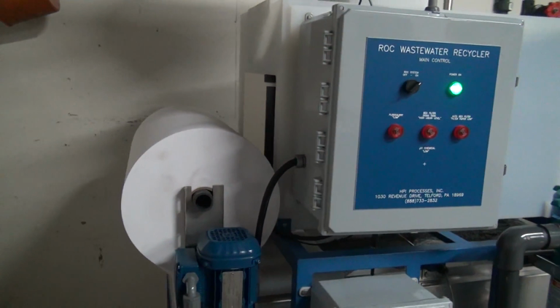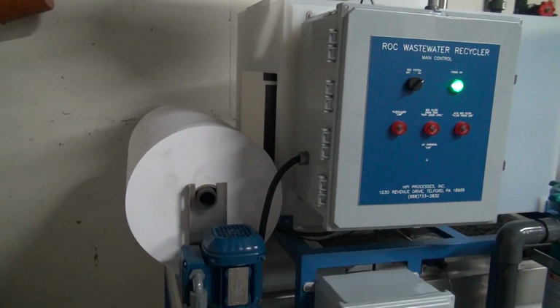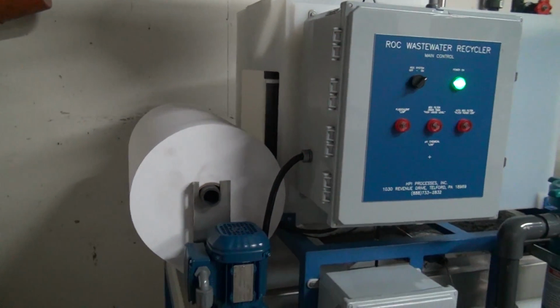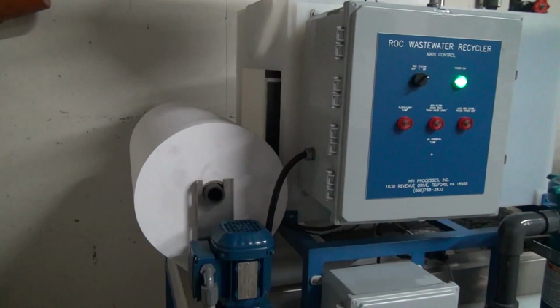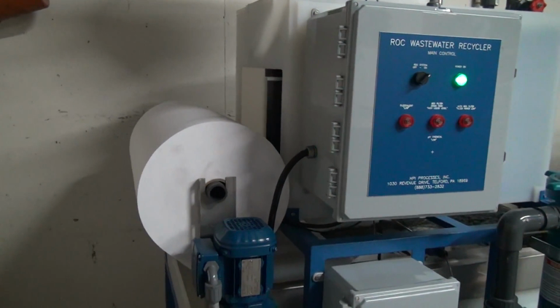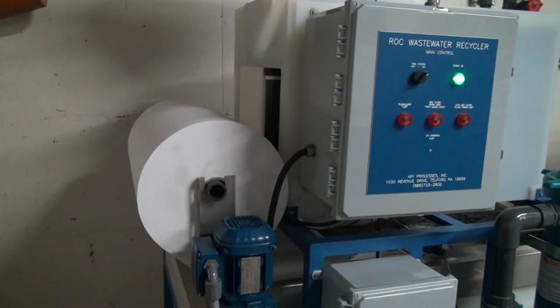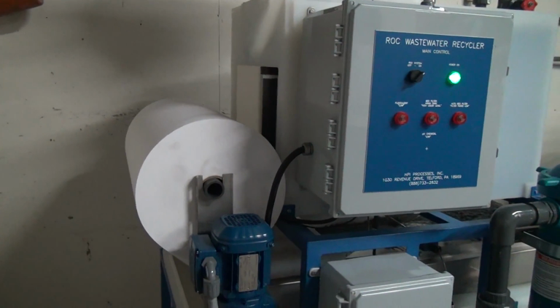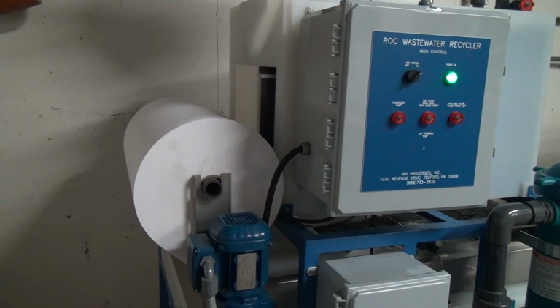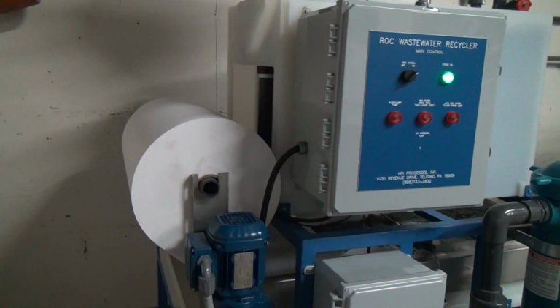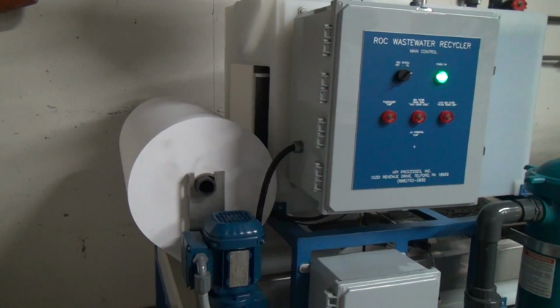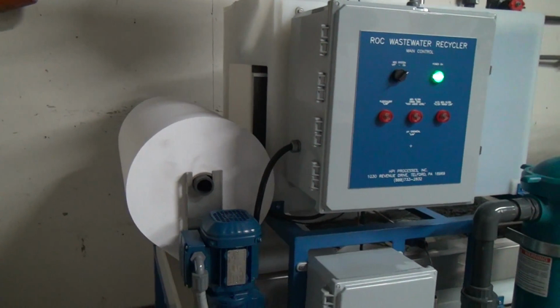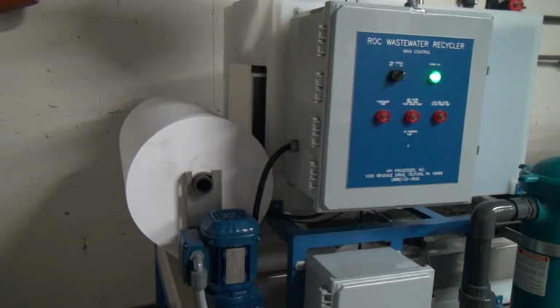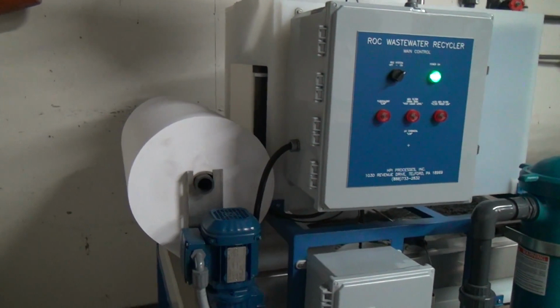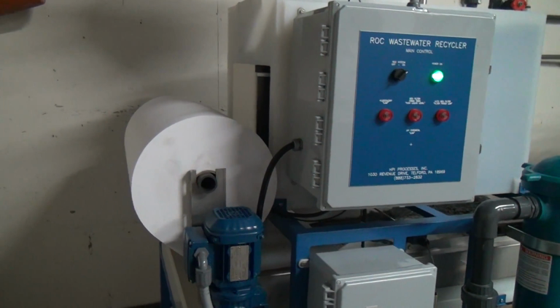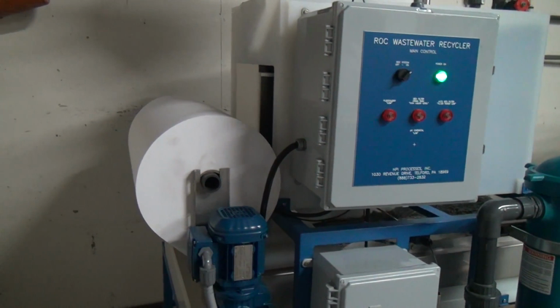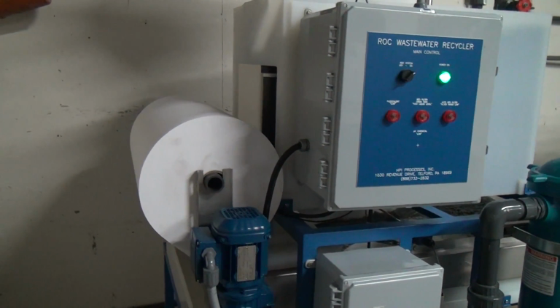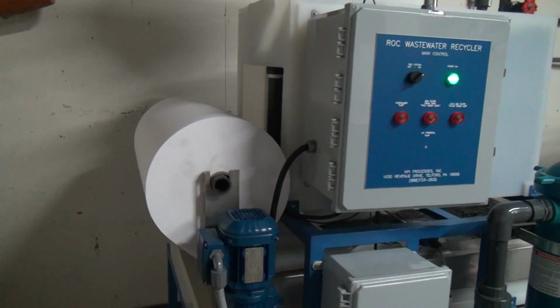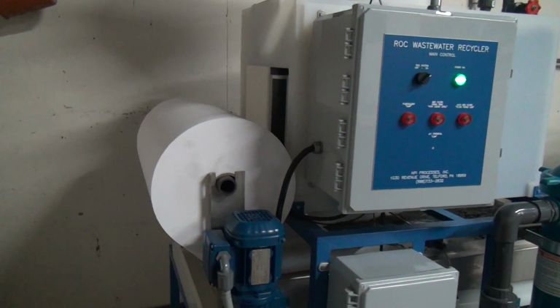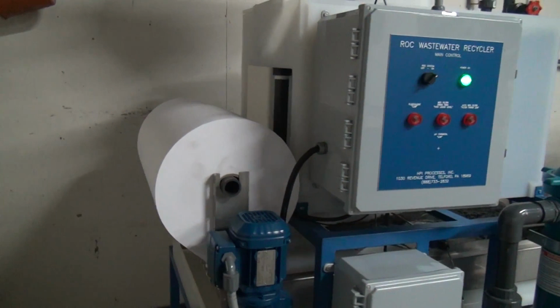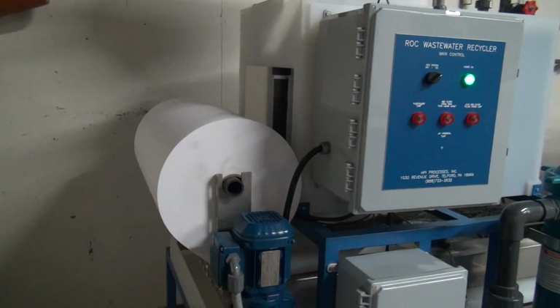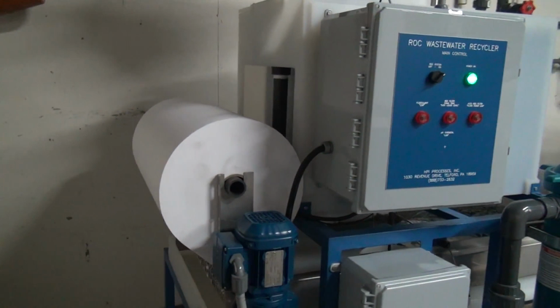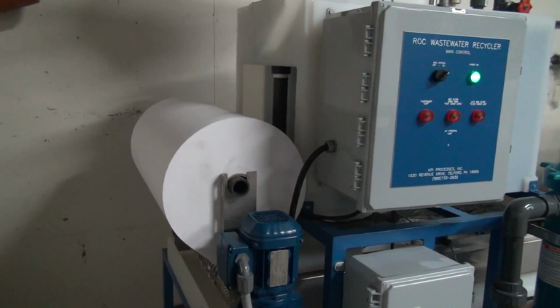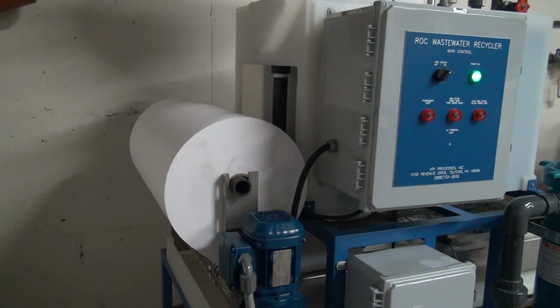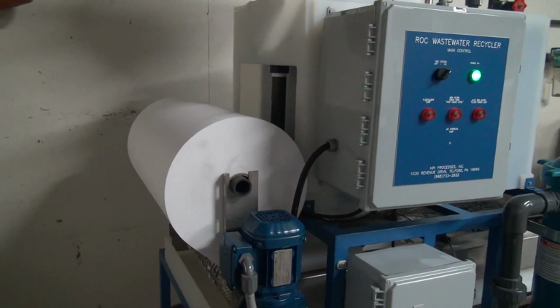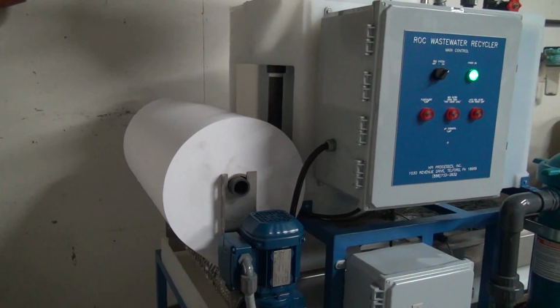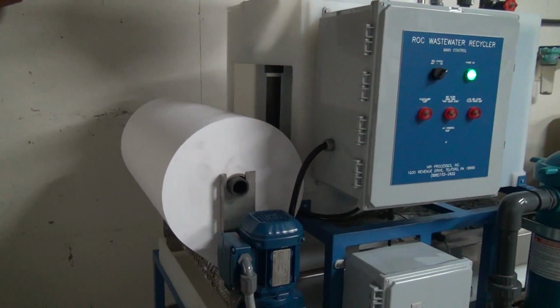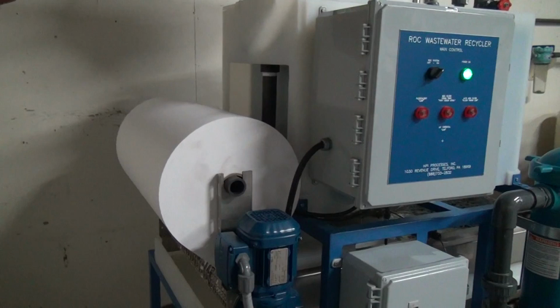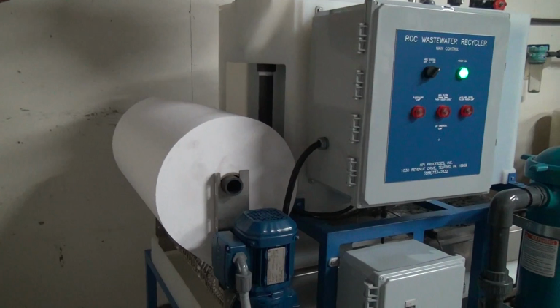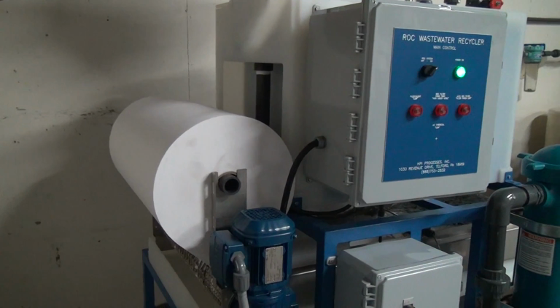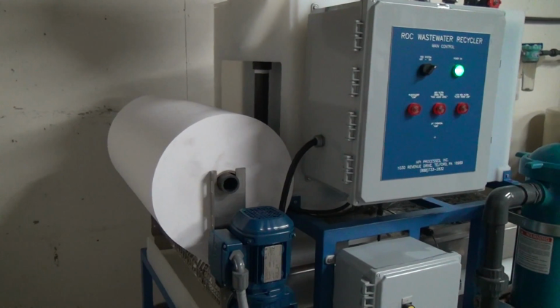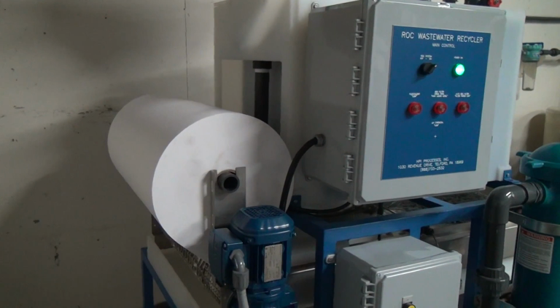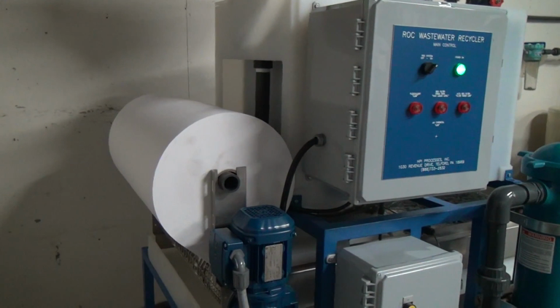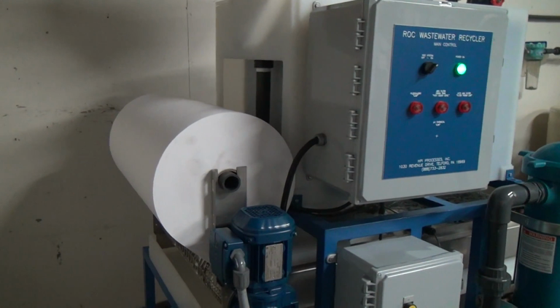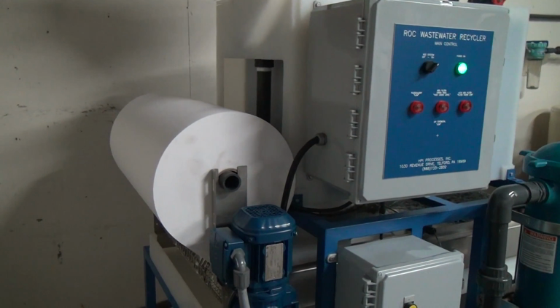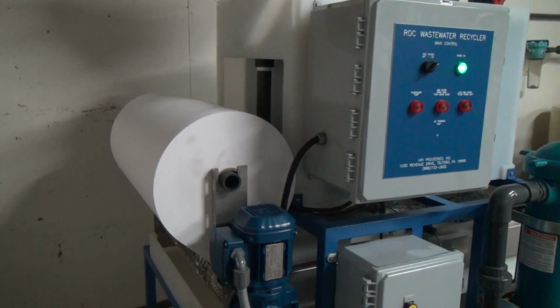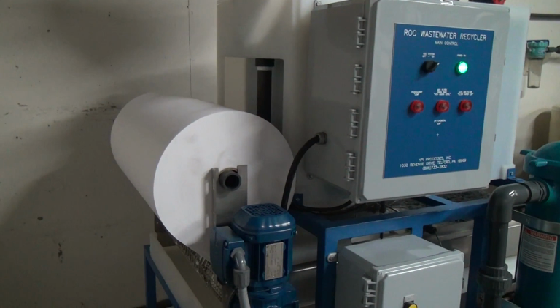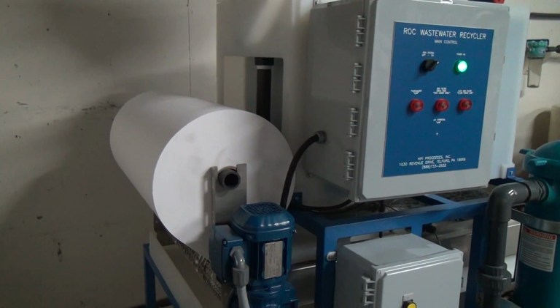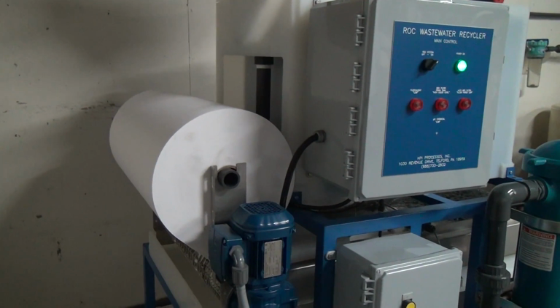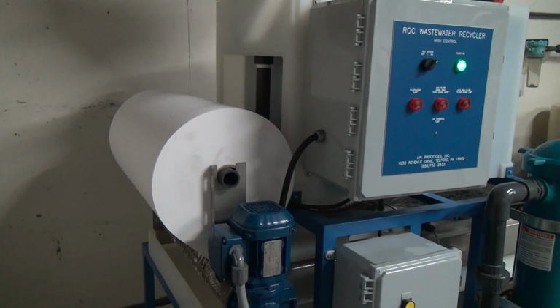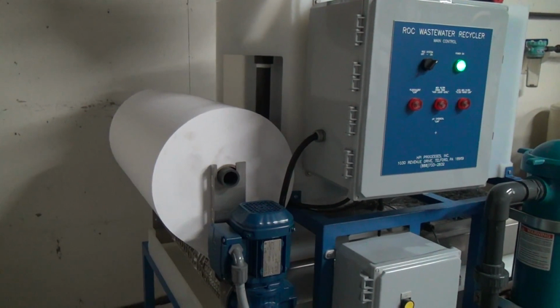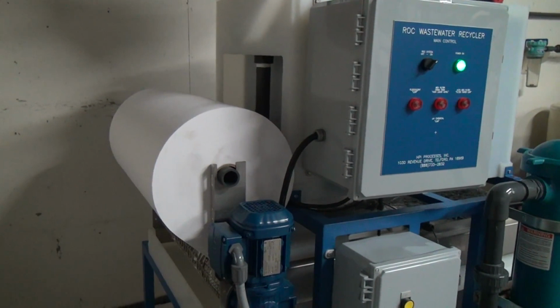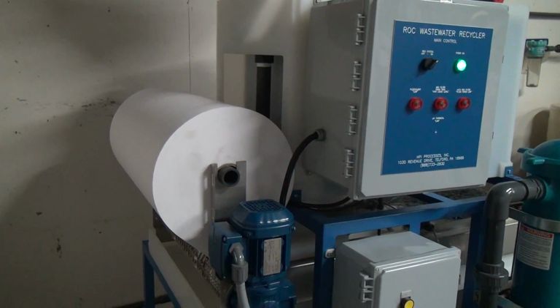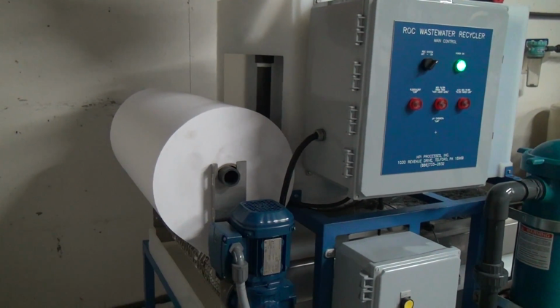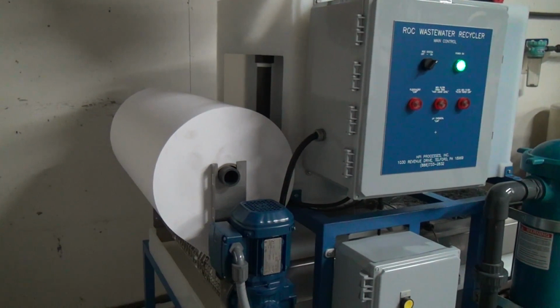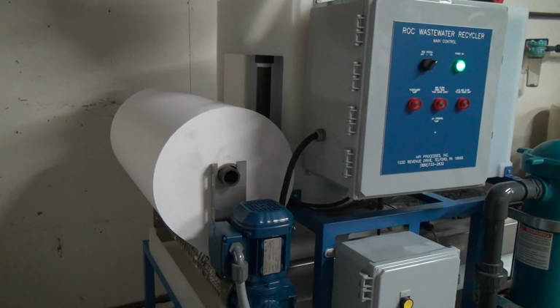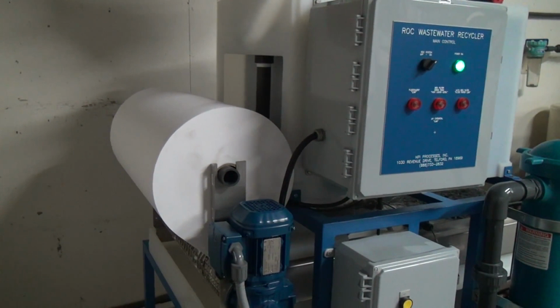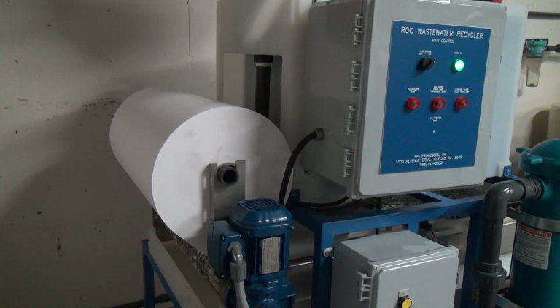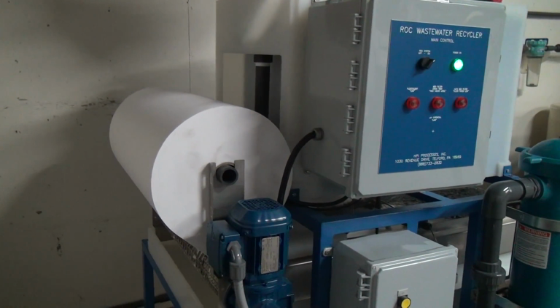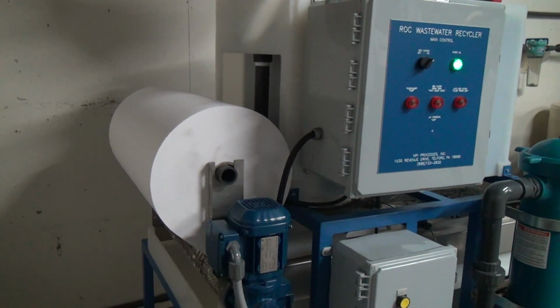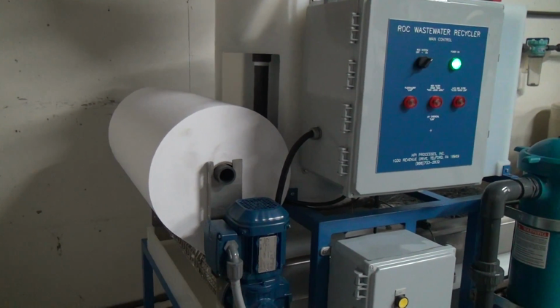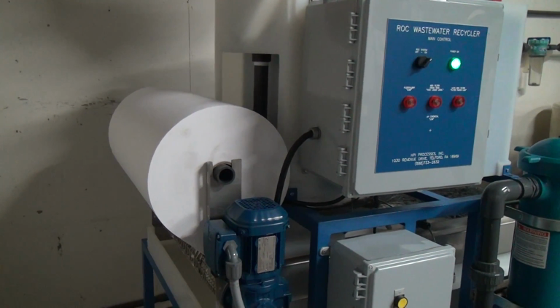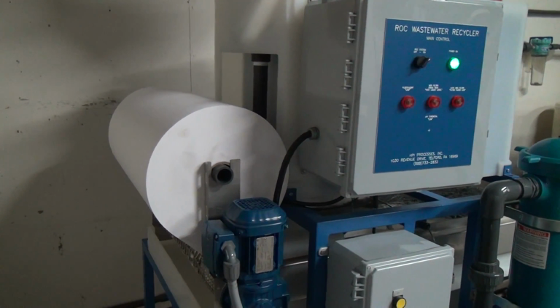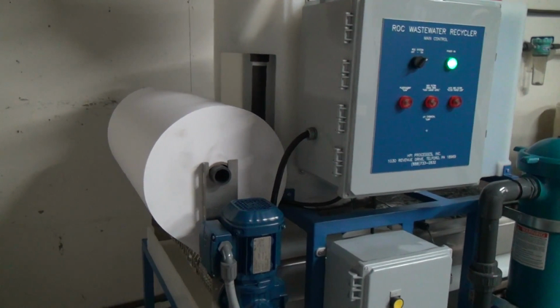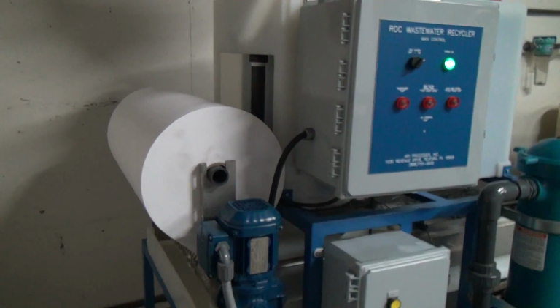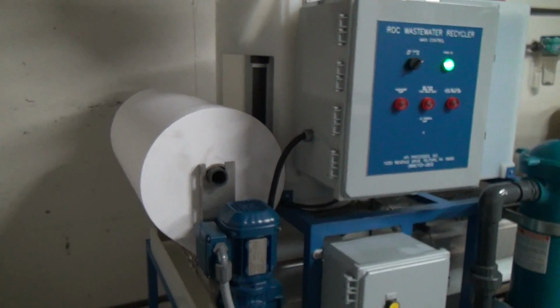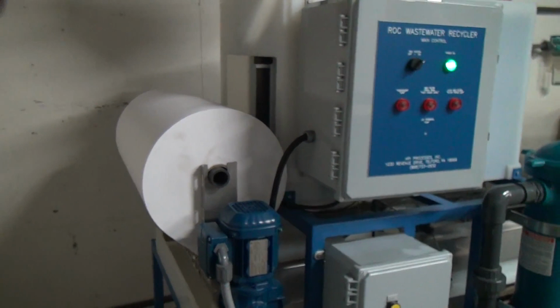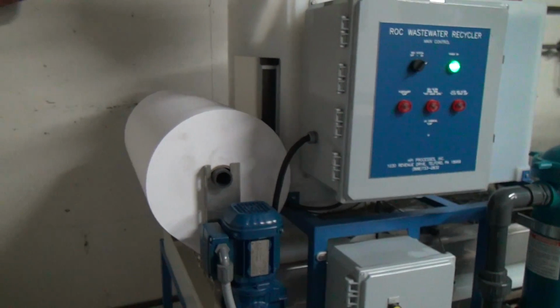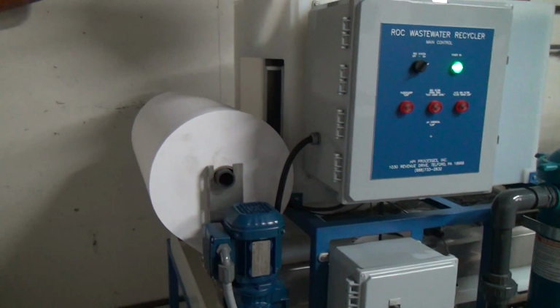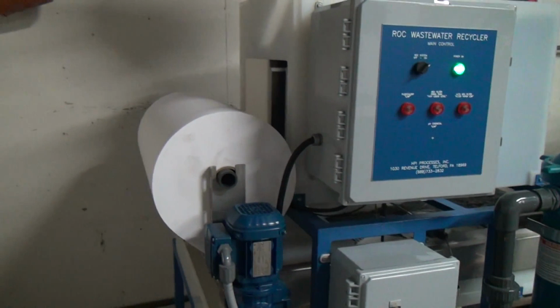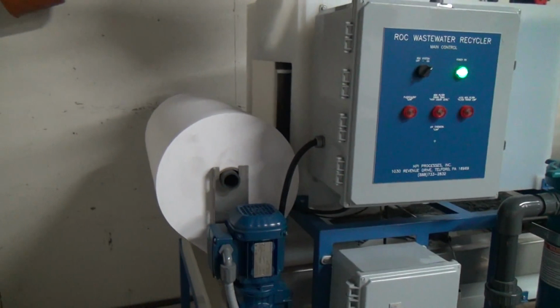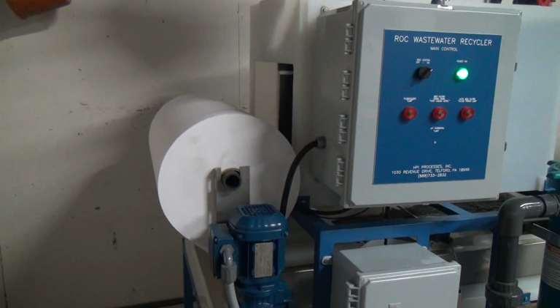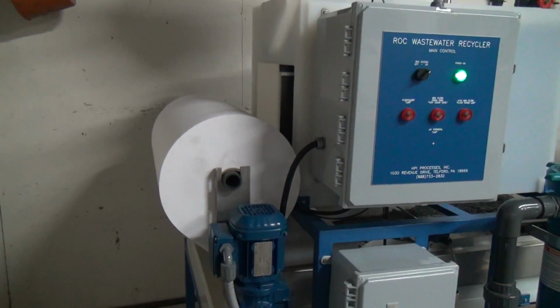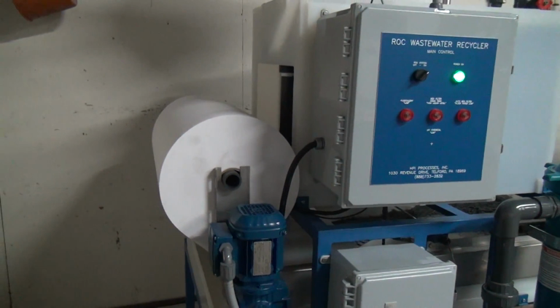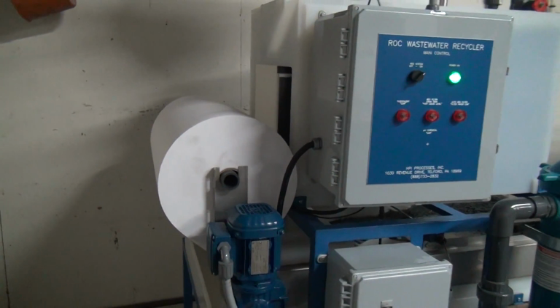The system comes with a 500-yard roll of filter media, which should last anywhere from 8 to 10 months in normal operation.